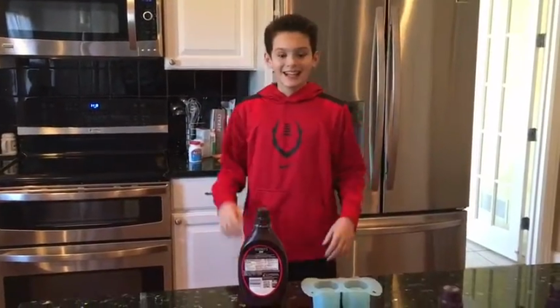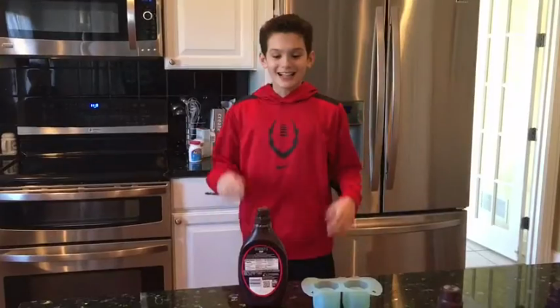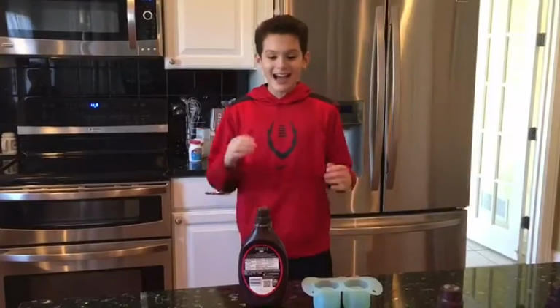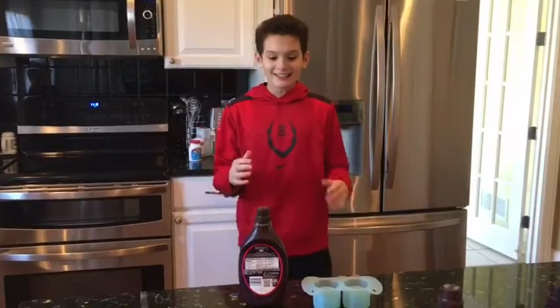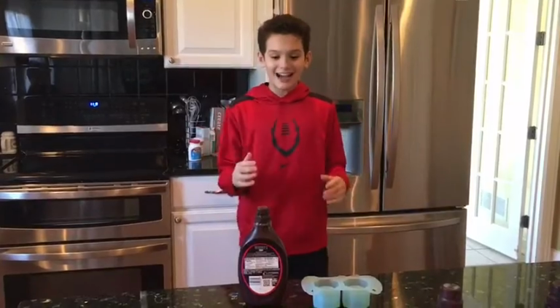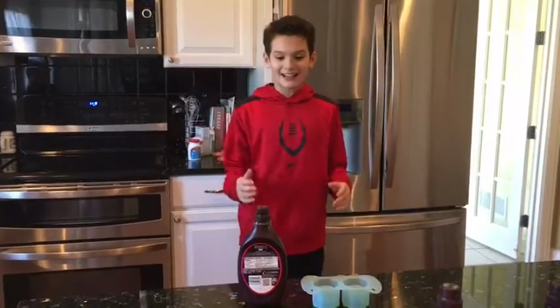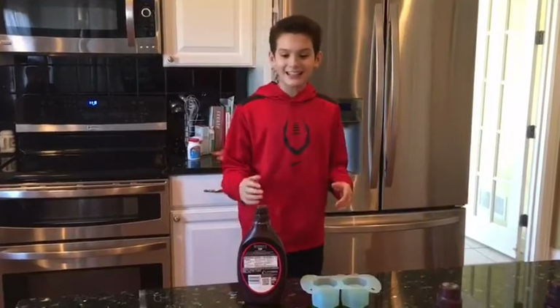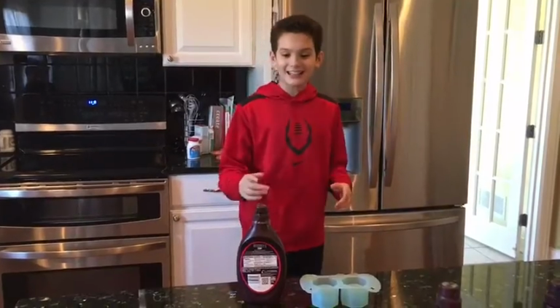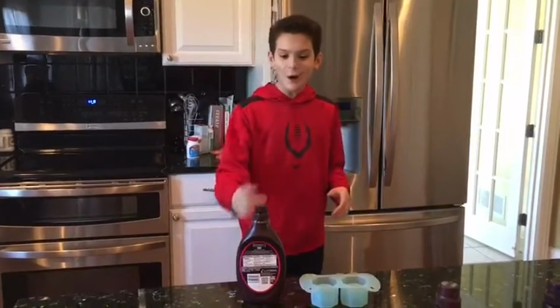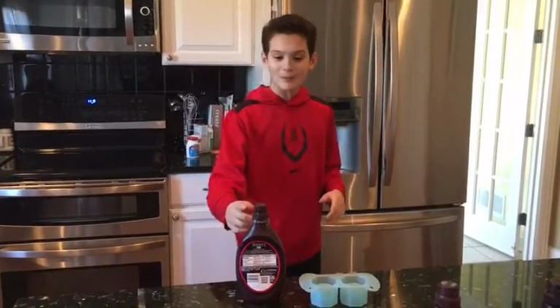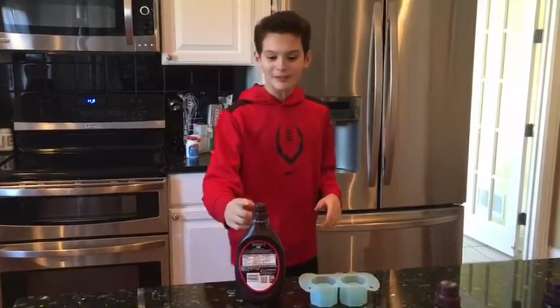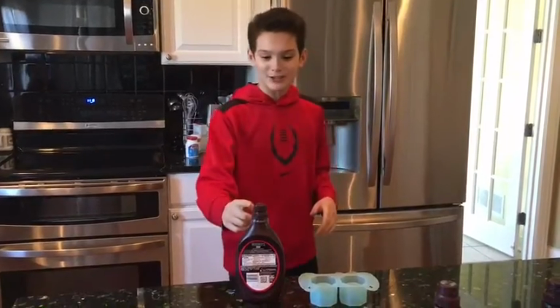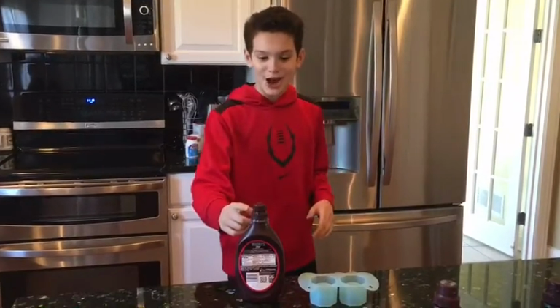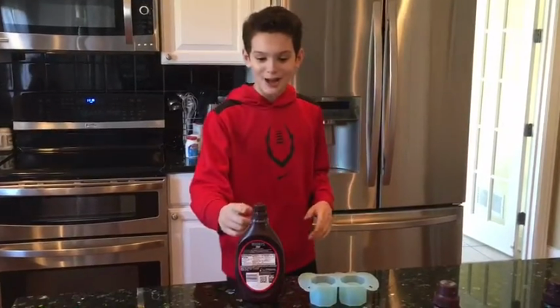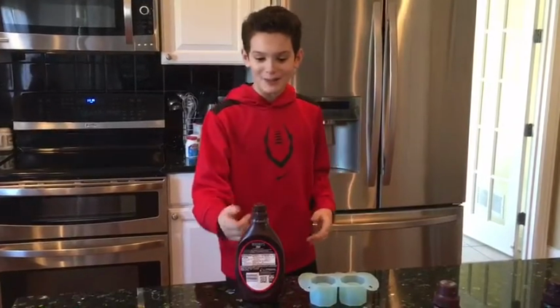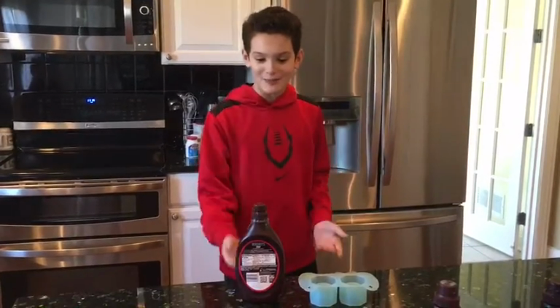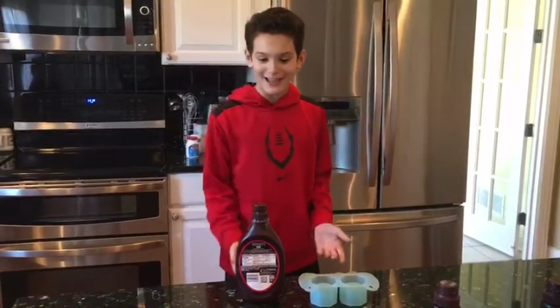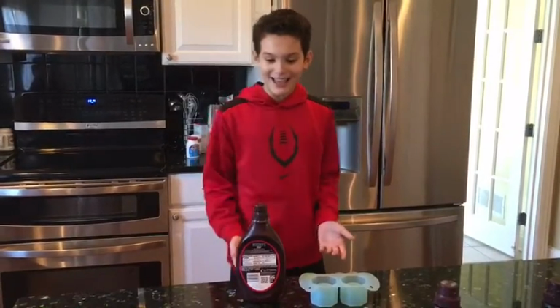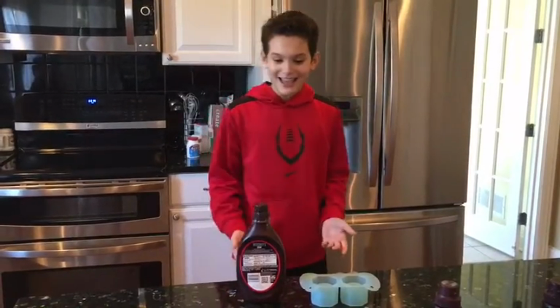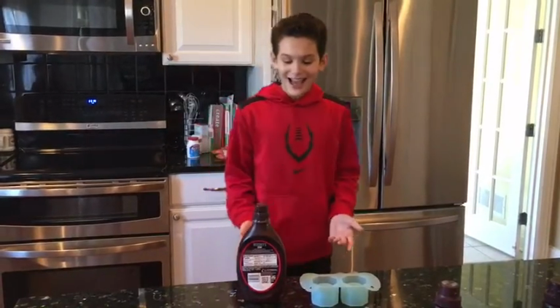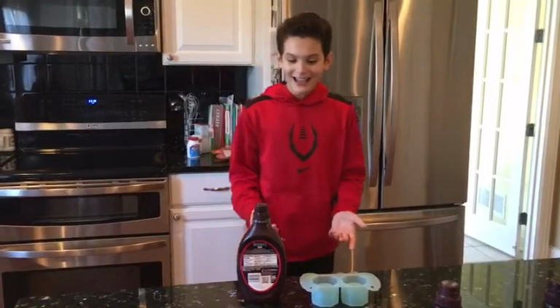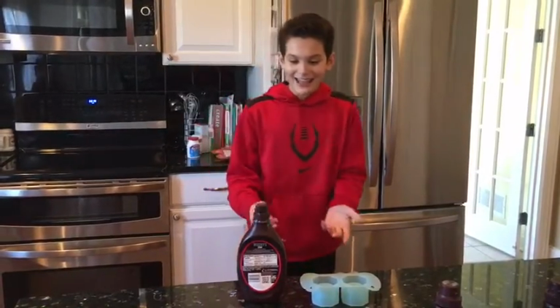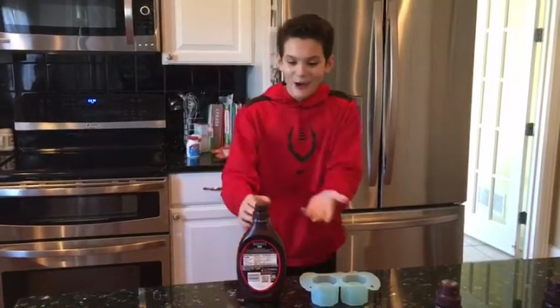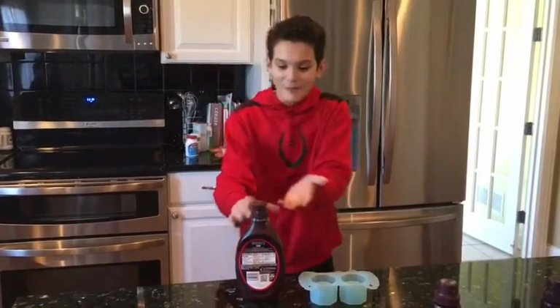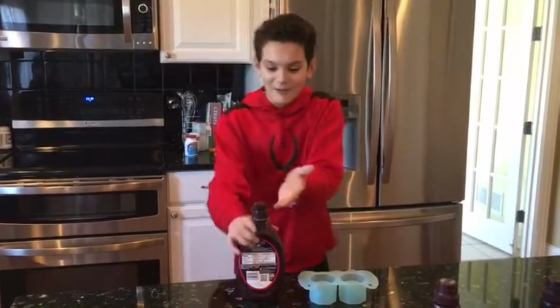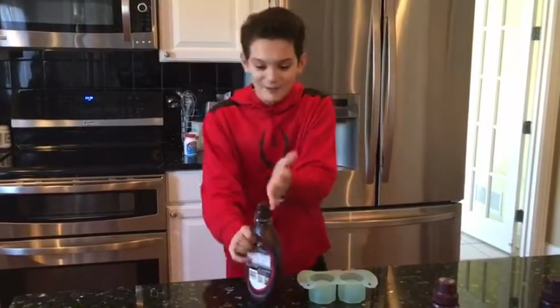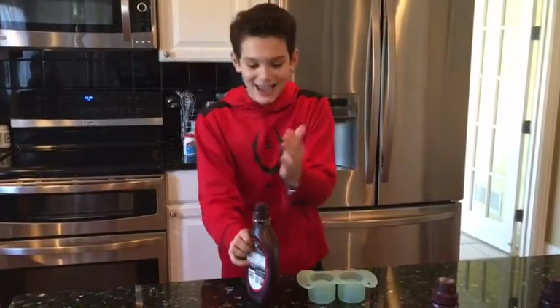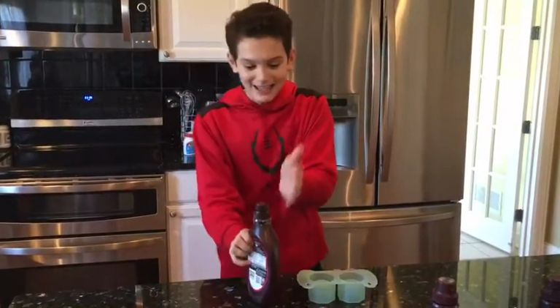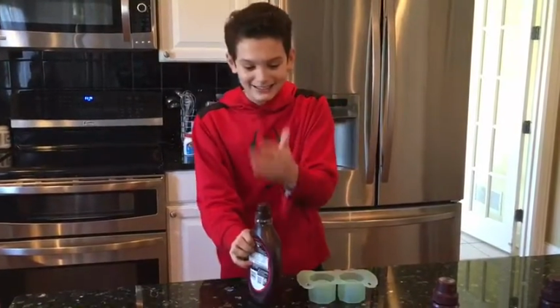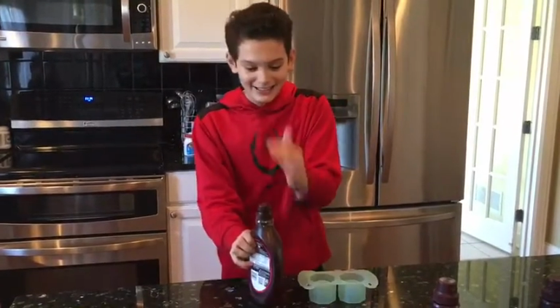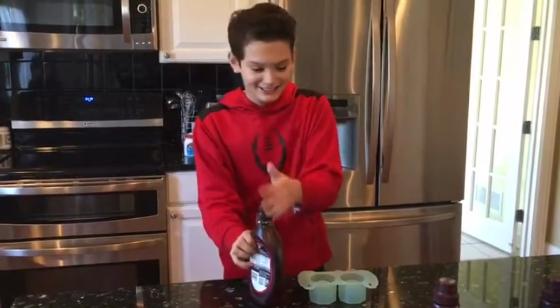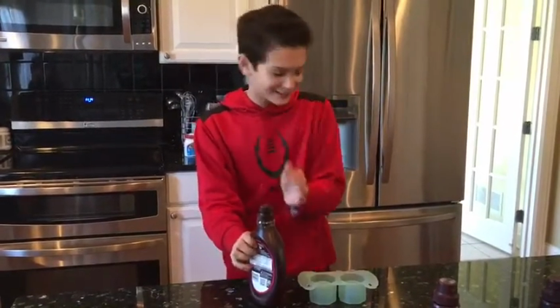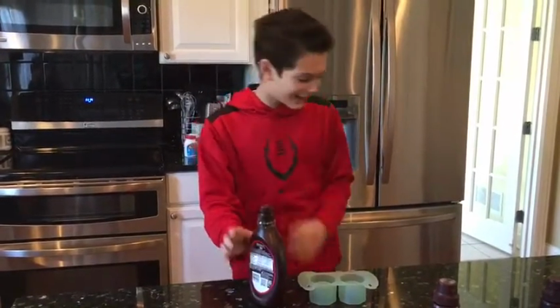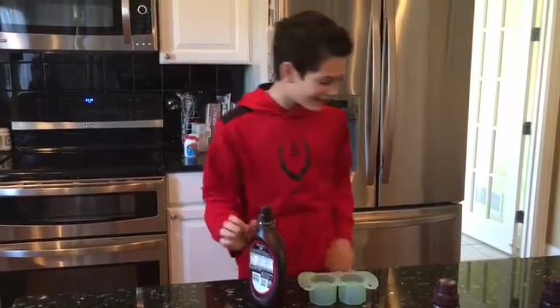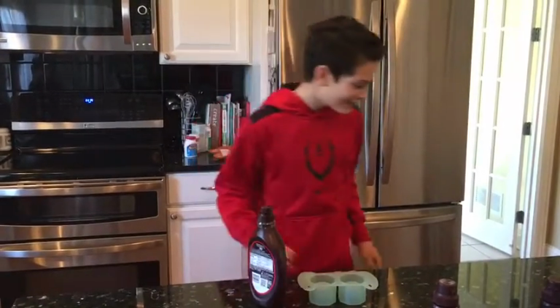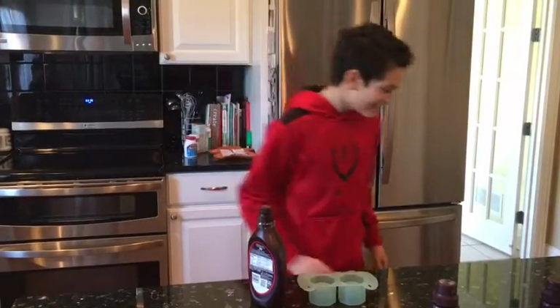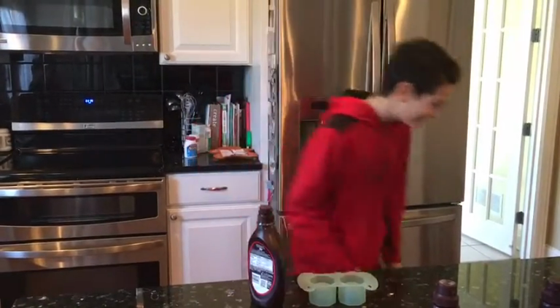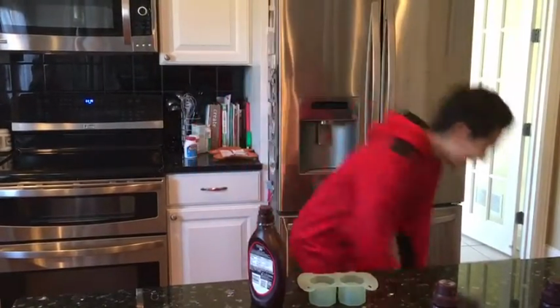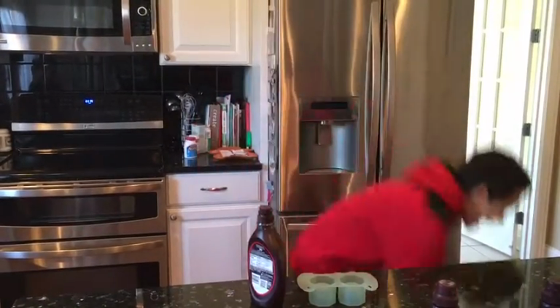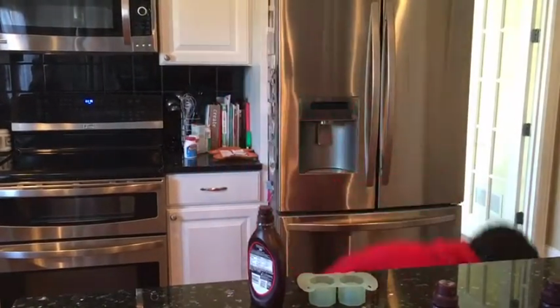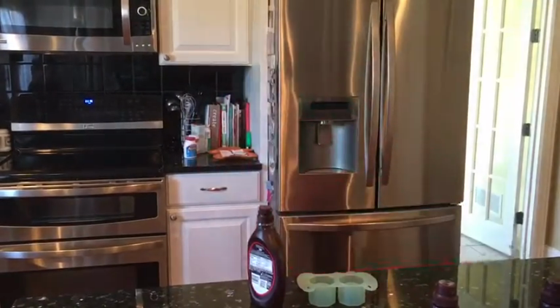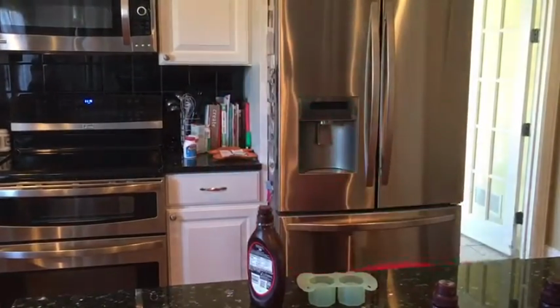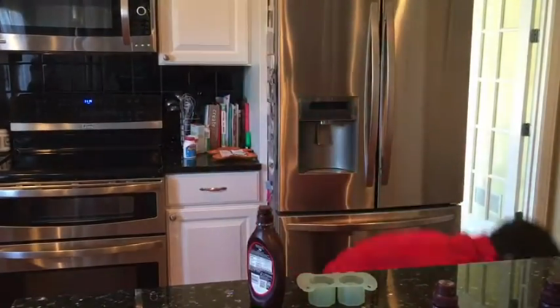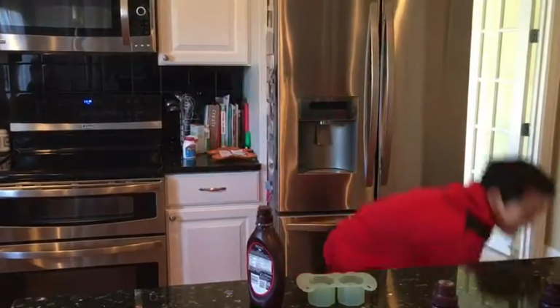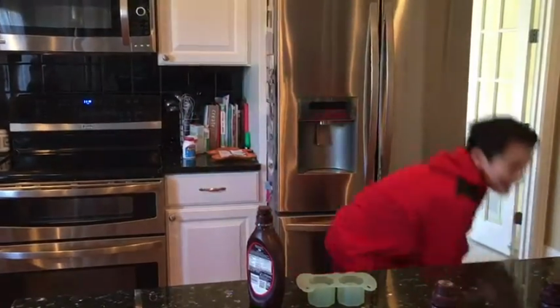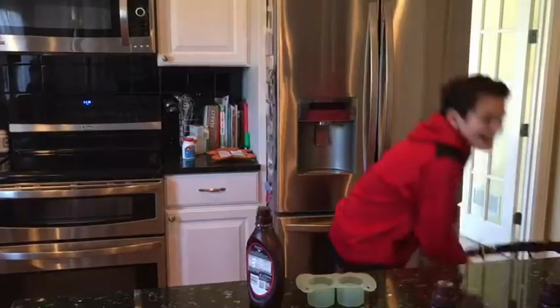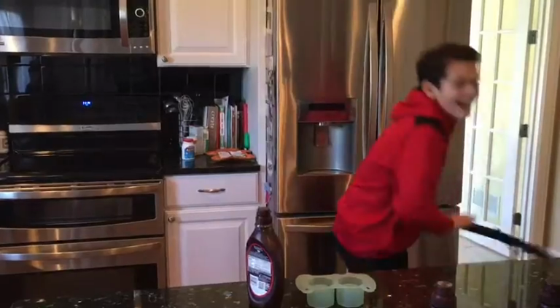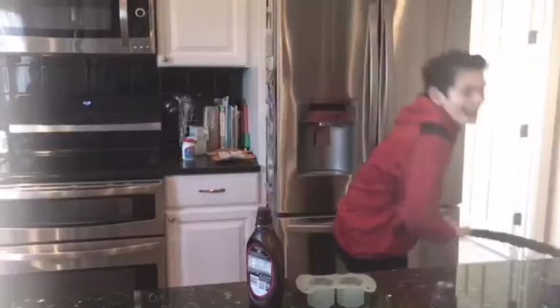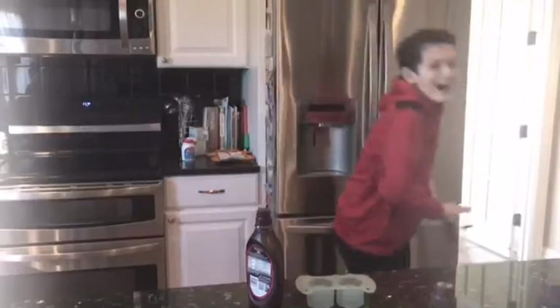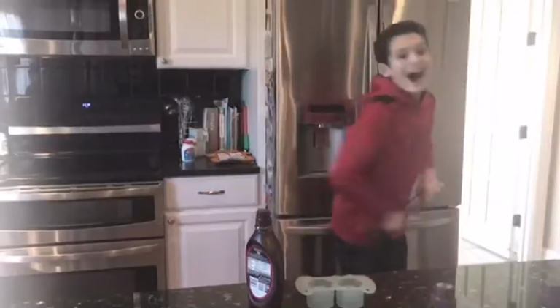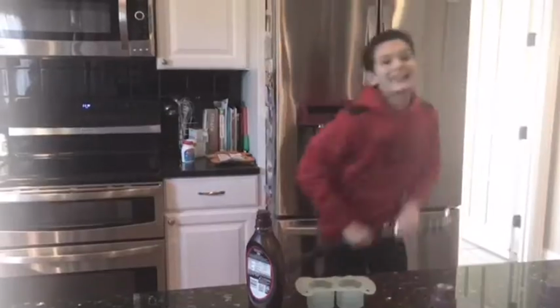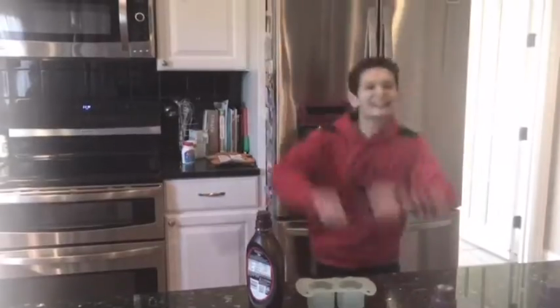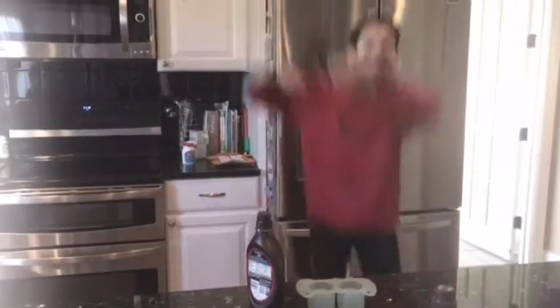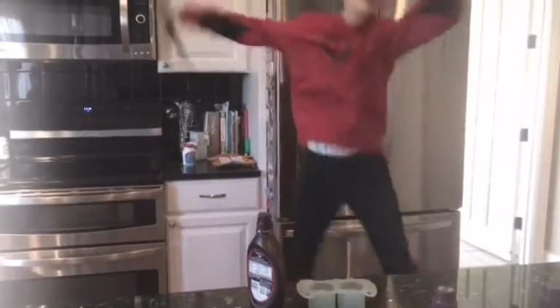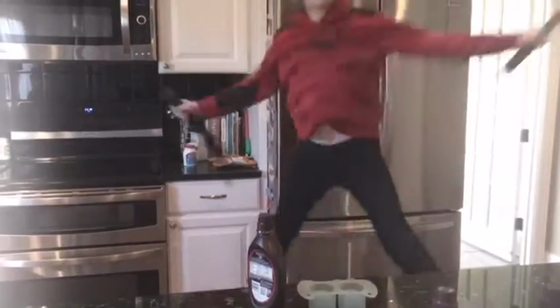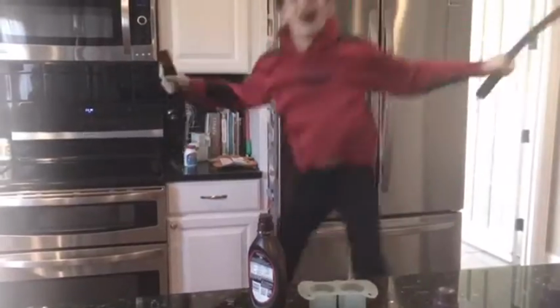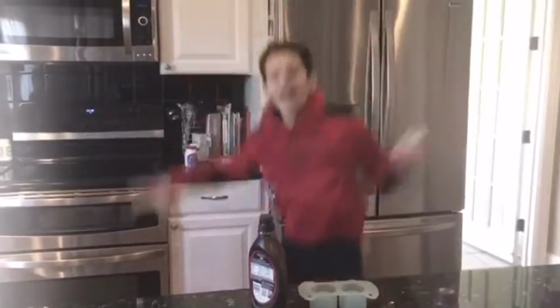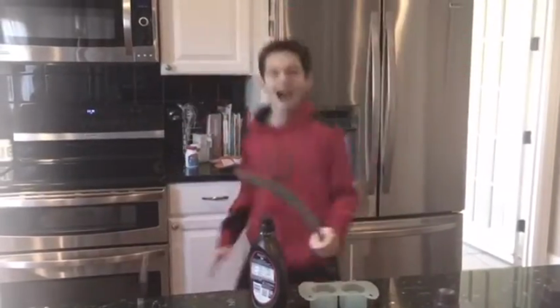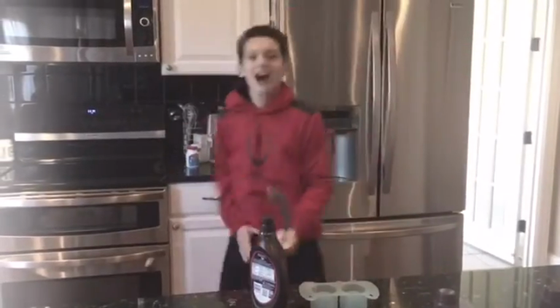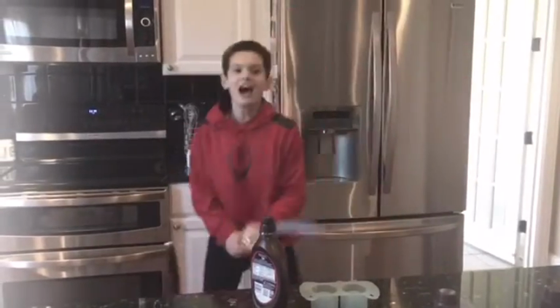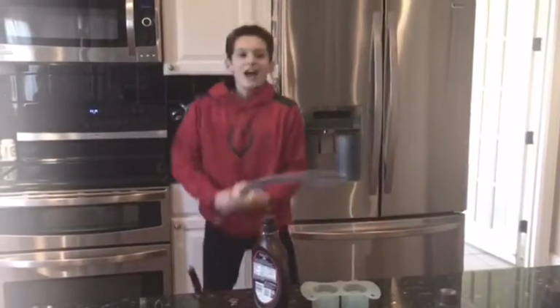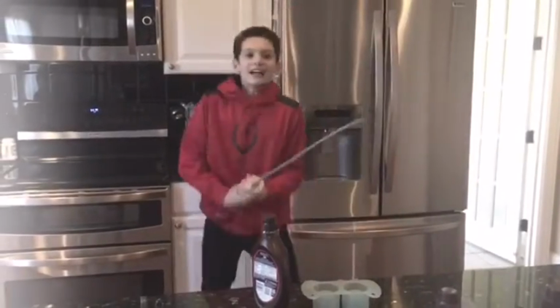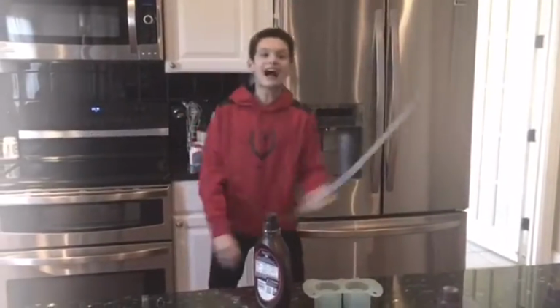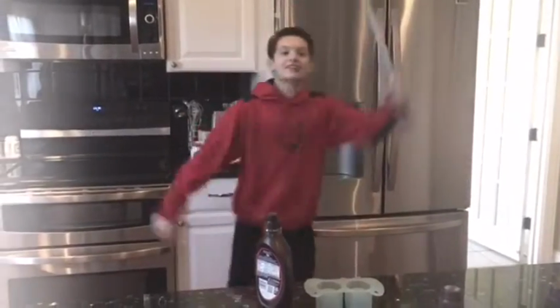Guys, I'm gonna need to open this chocolate but I can't open it with my hands — it's stuck. So I think we need... Okay.